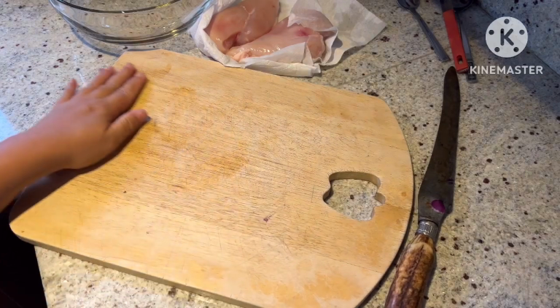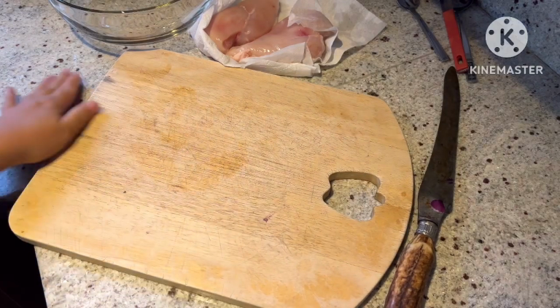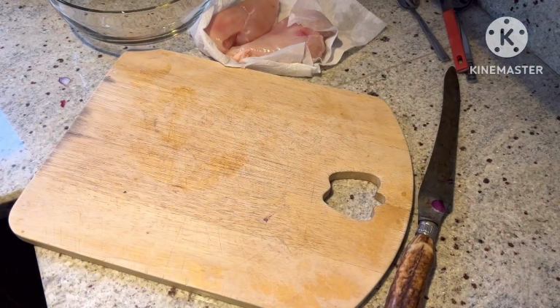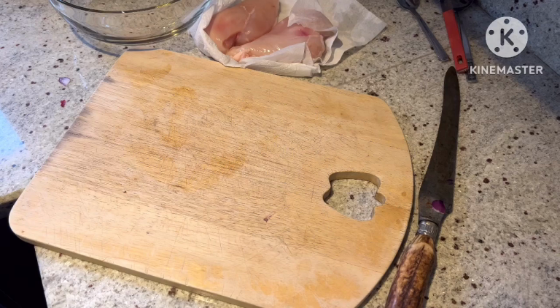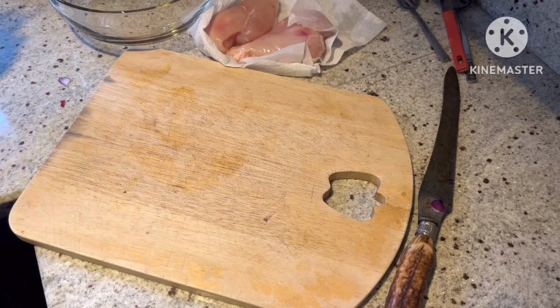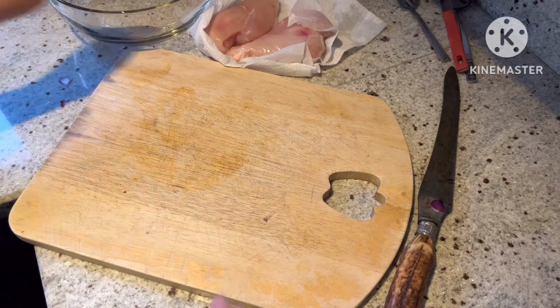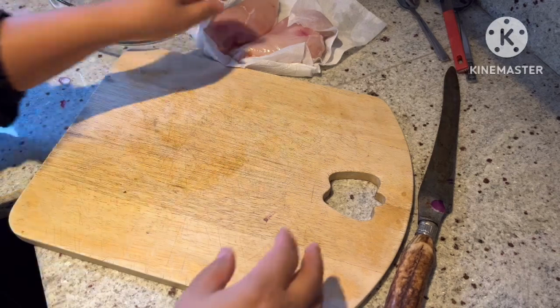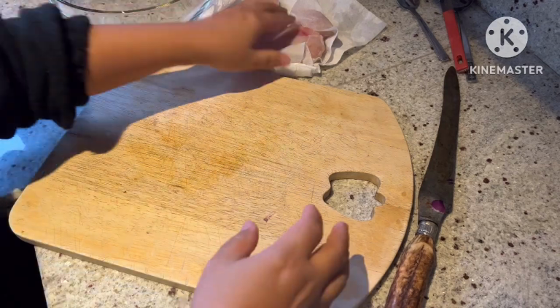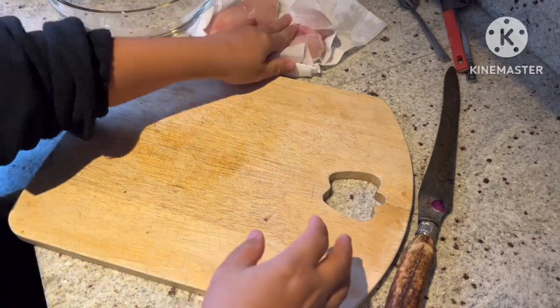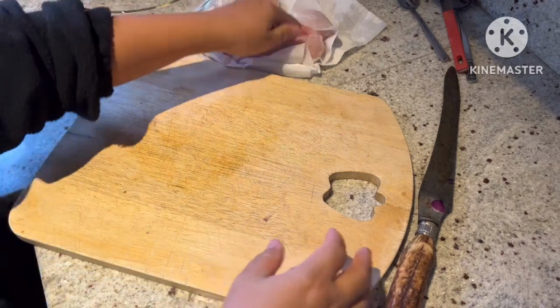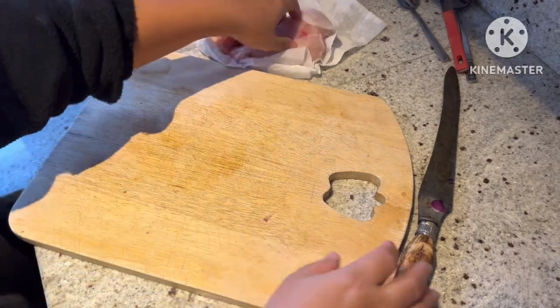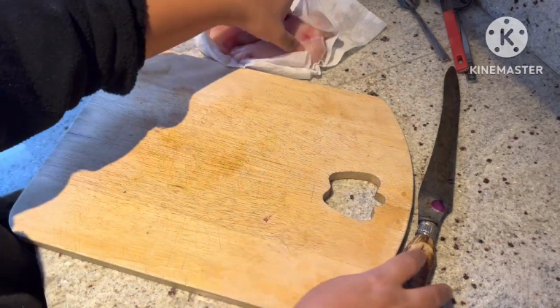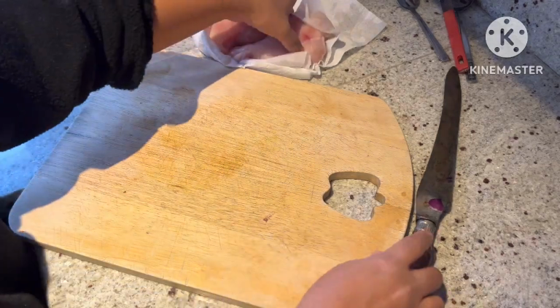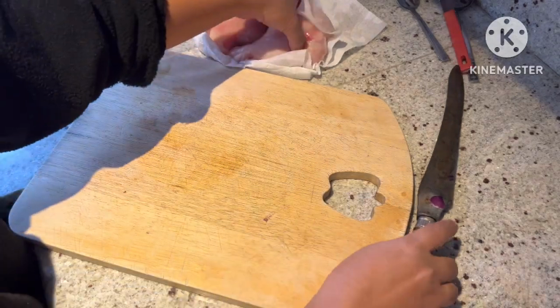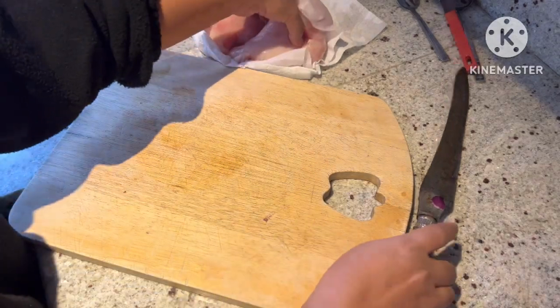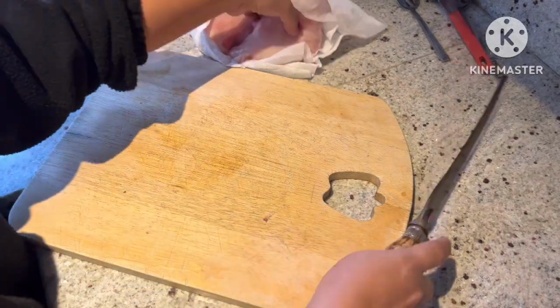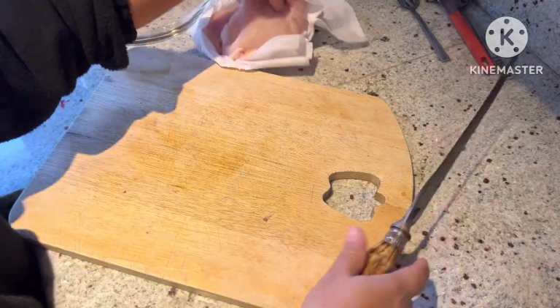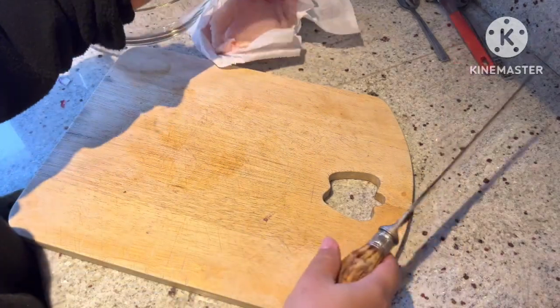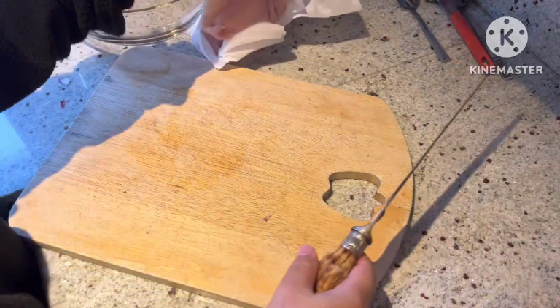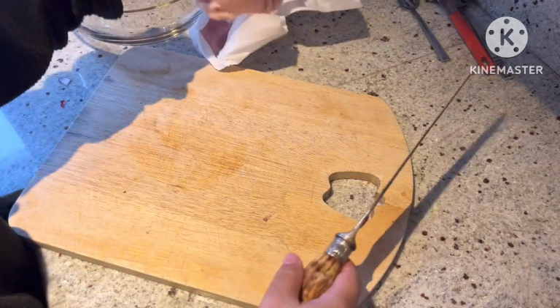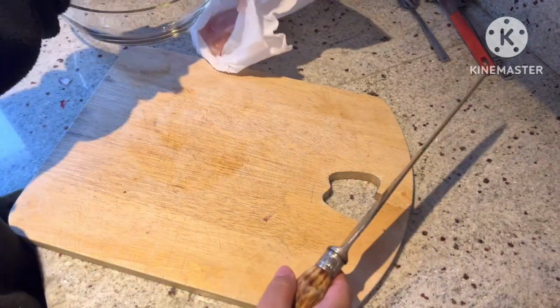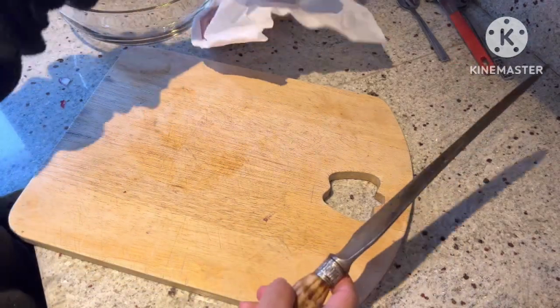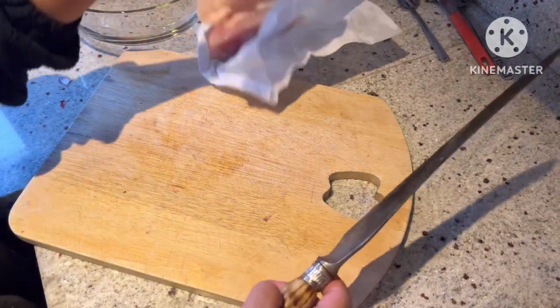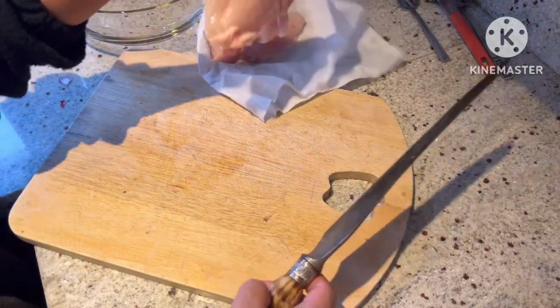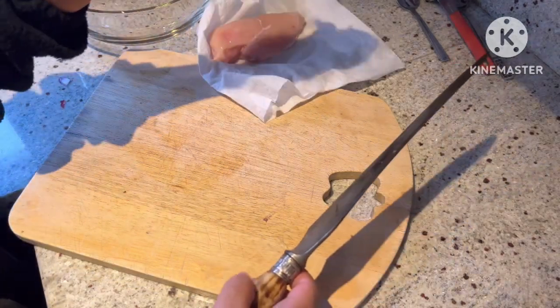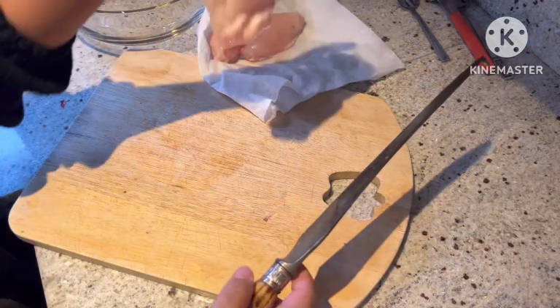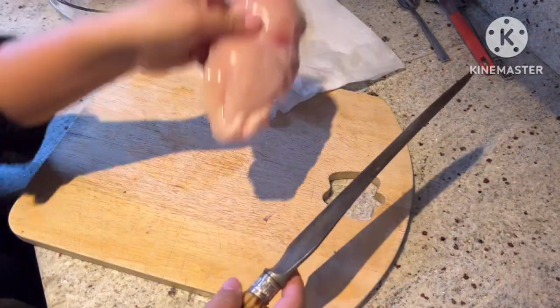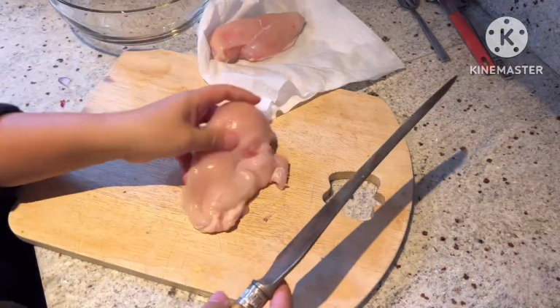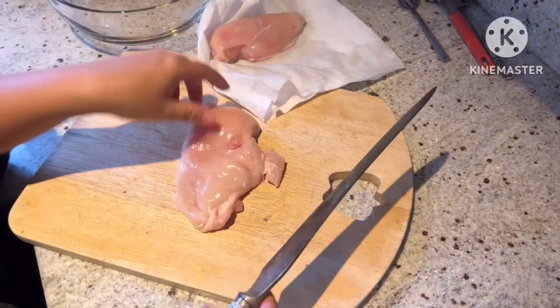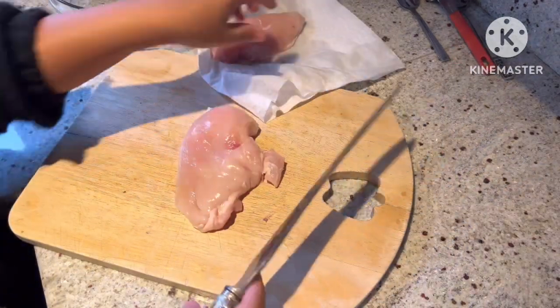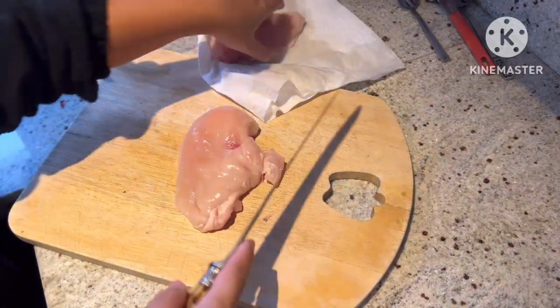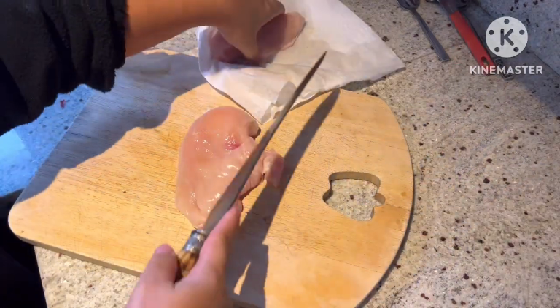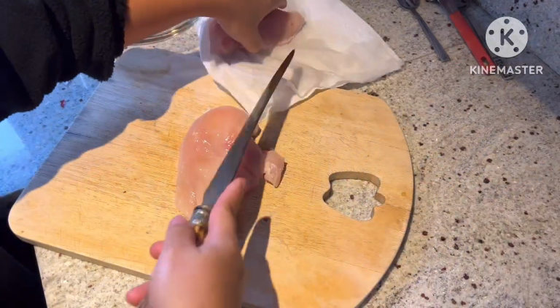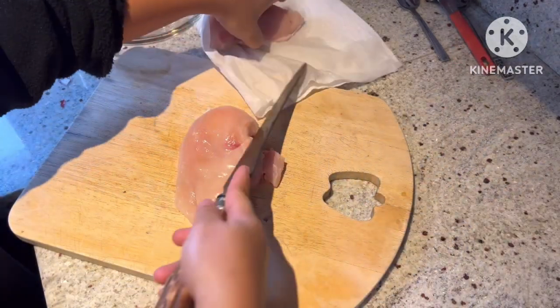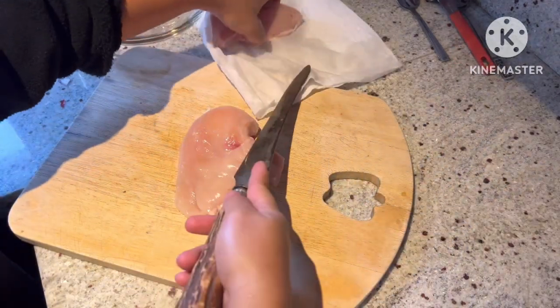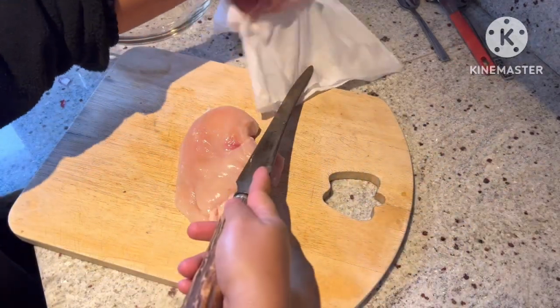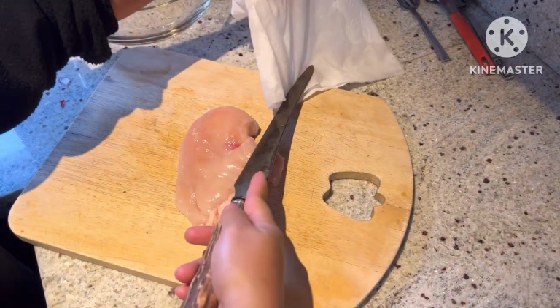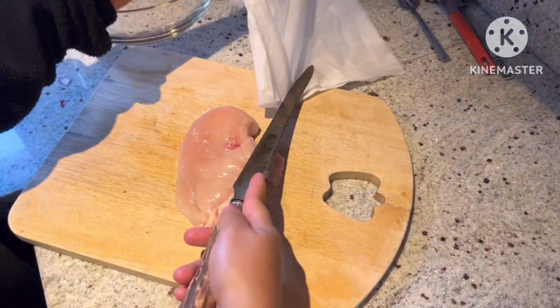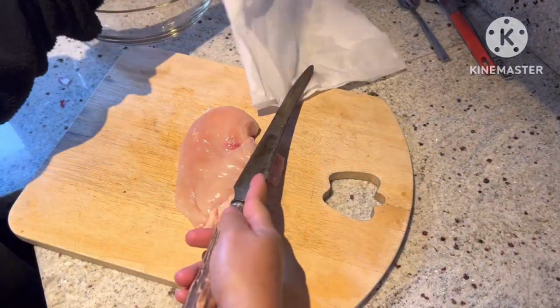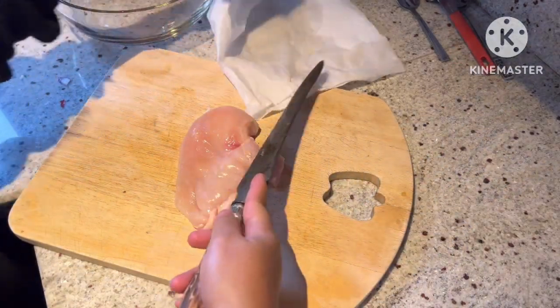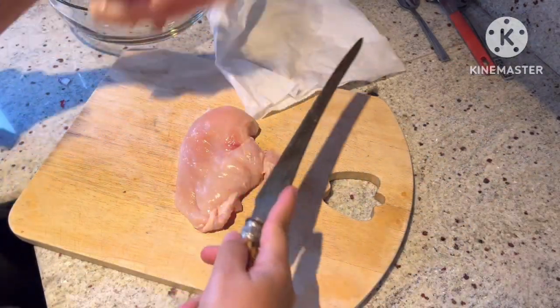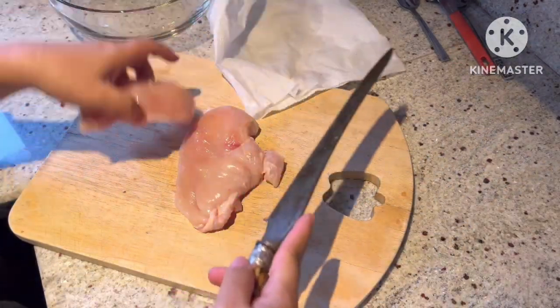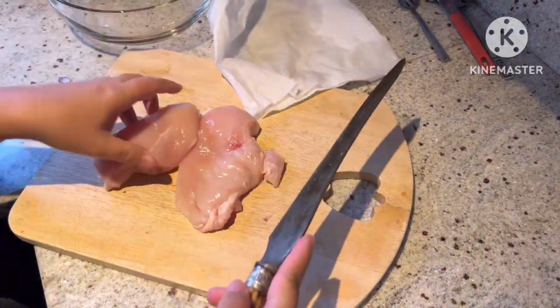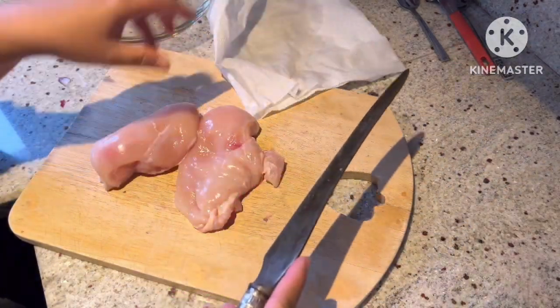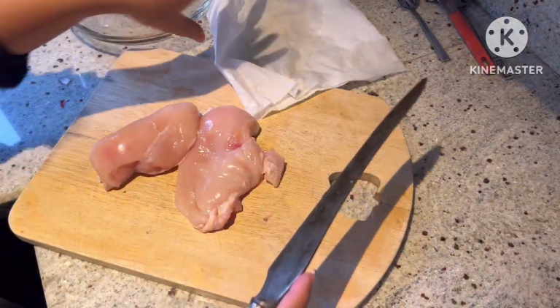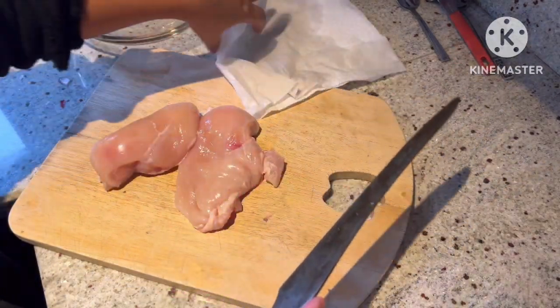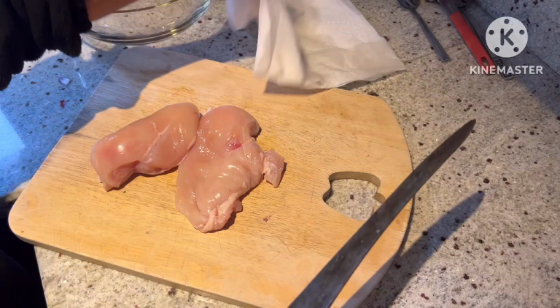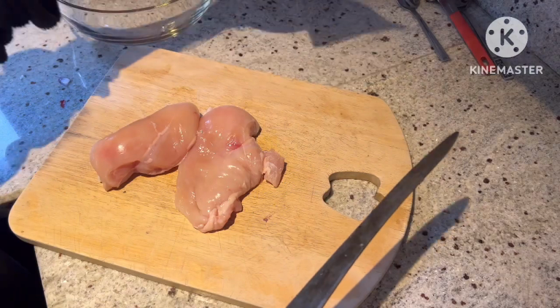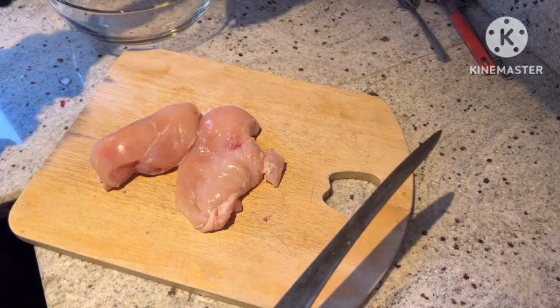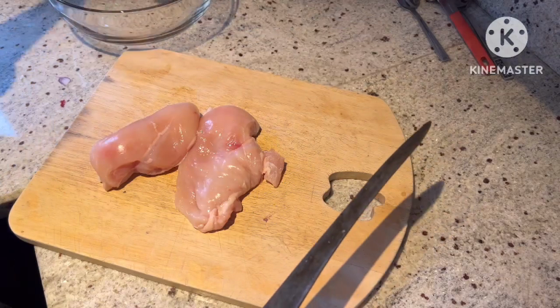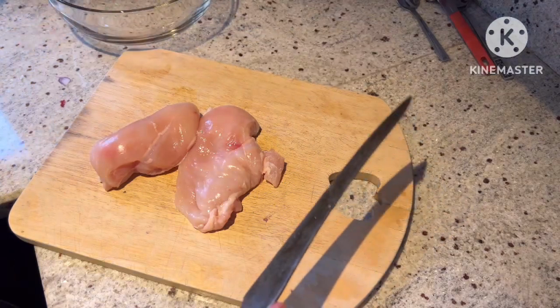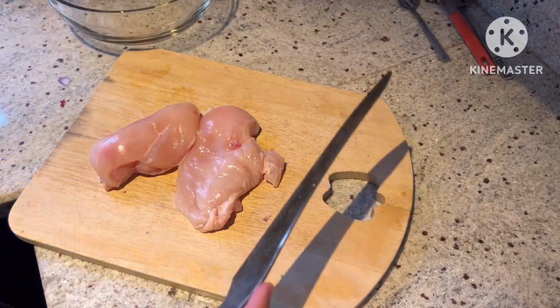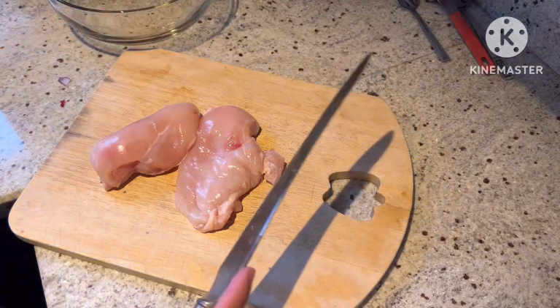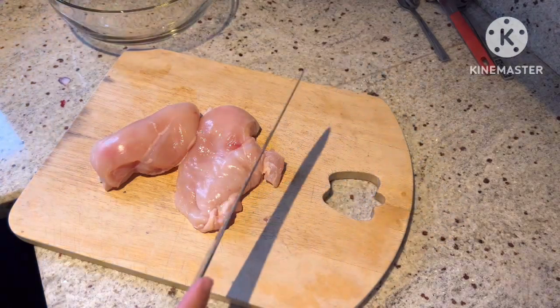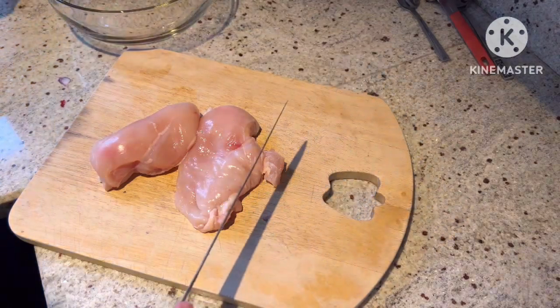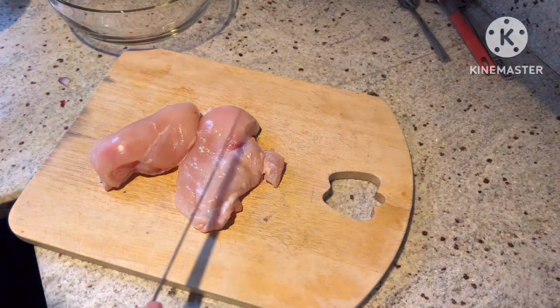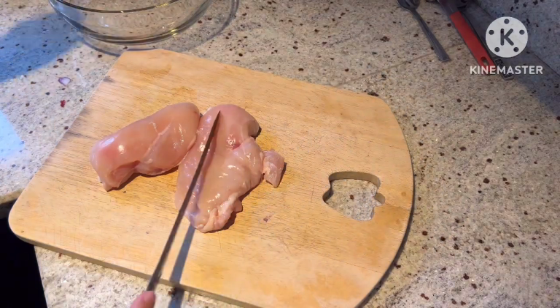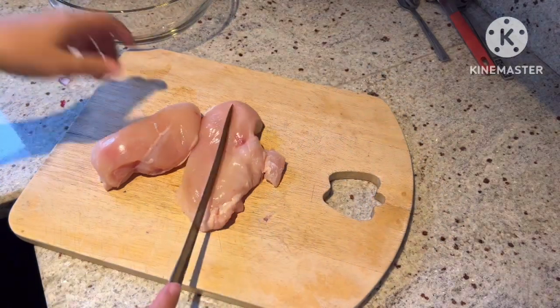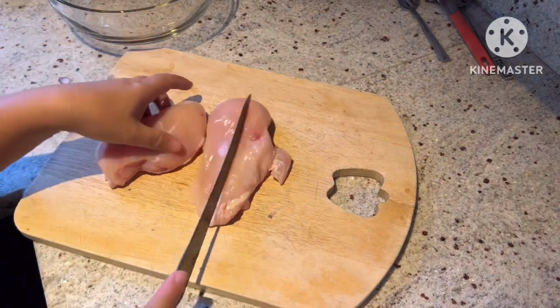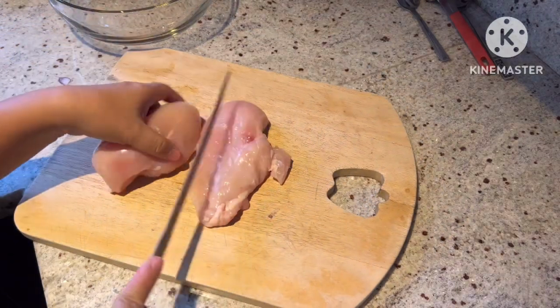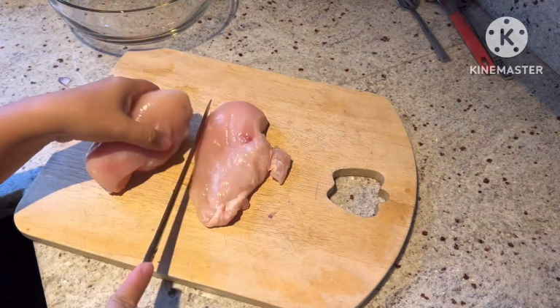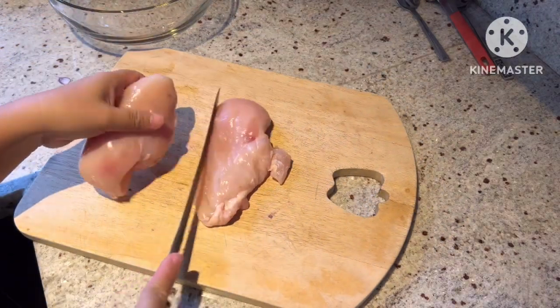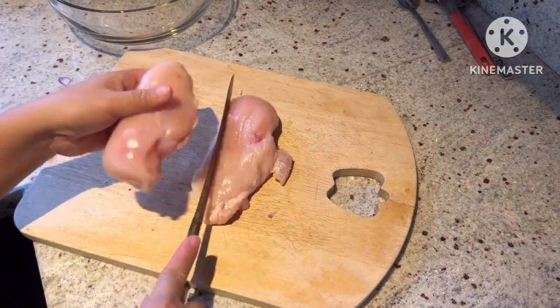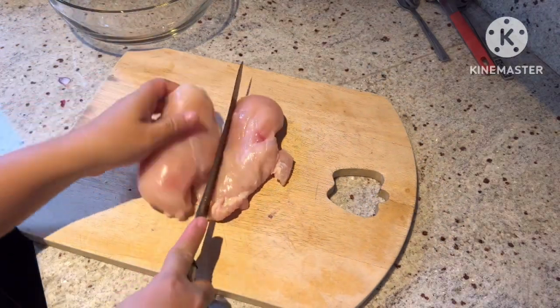Hi guys! For today's video, we're gonna cook a honey lemon chicken breast with fried rice.